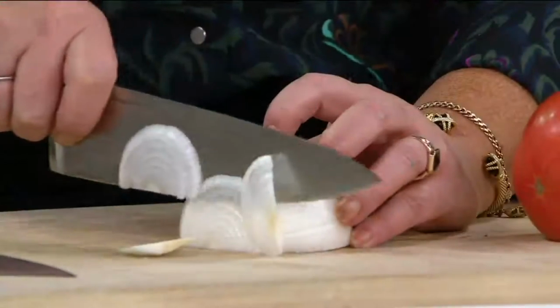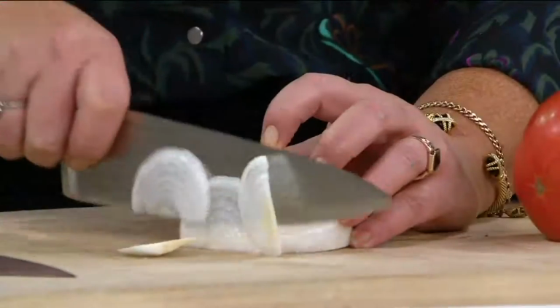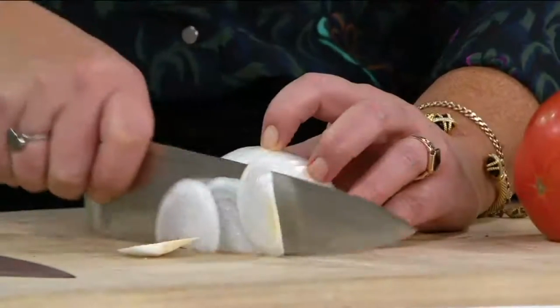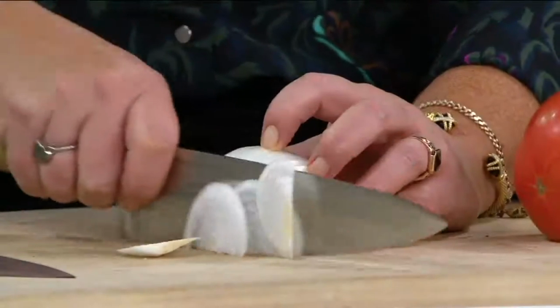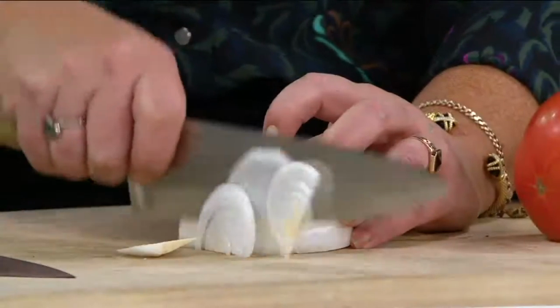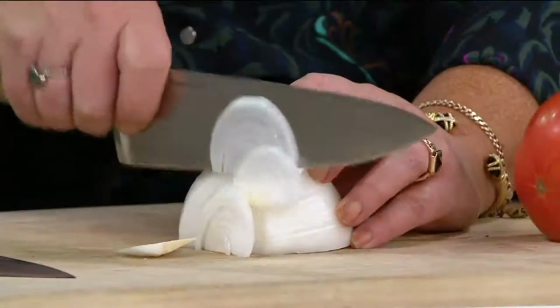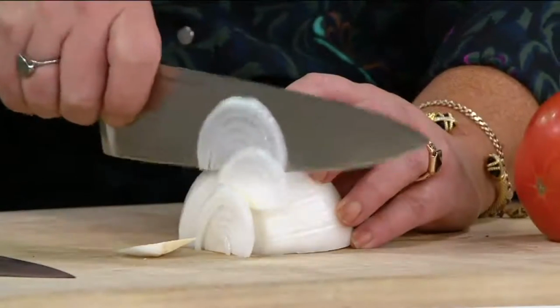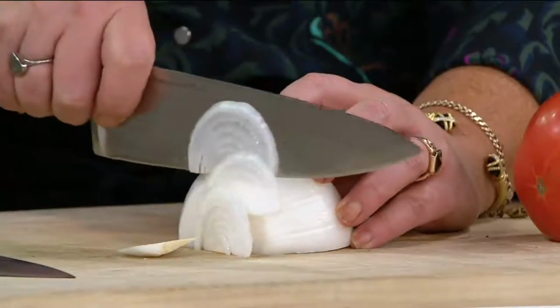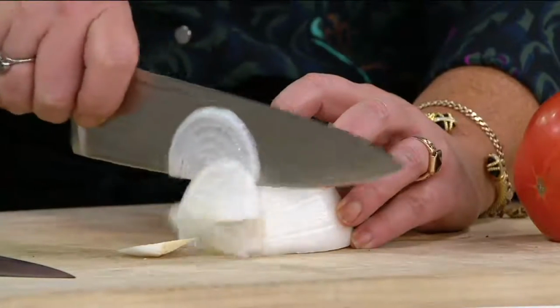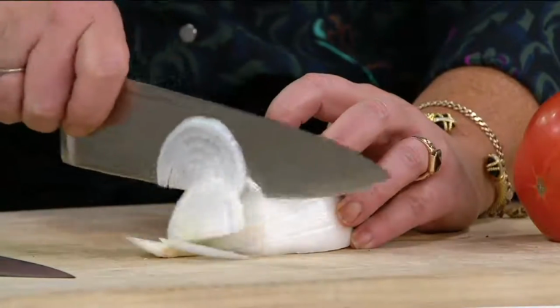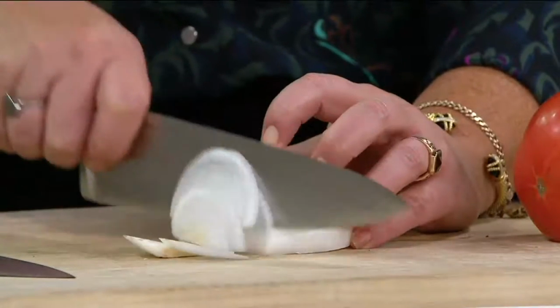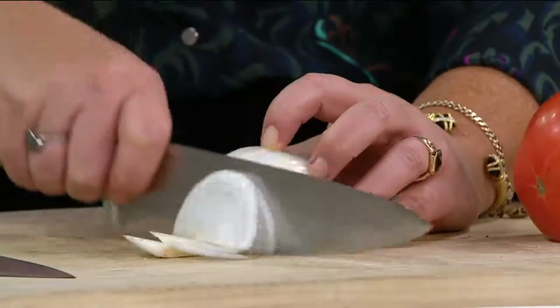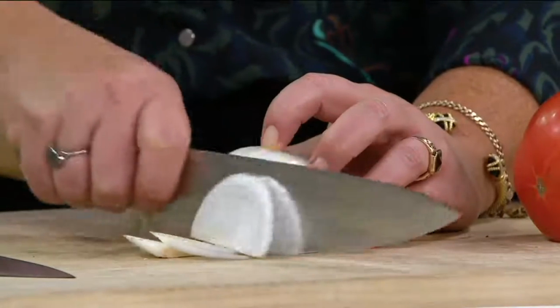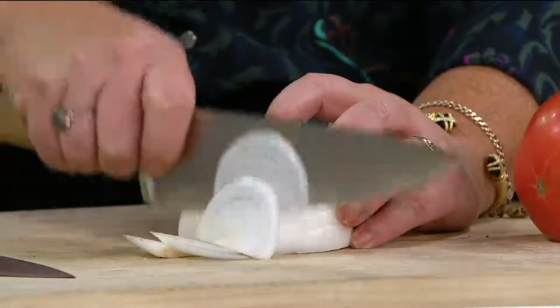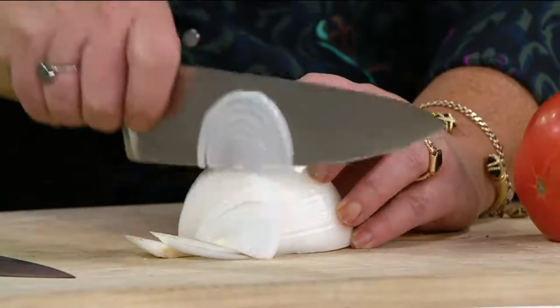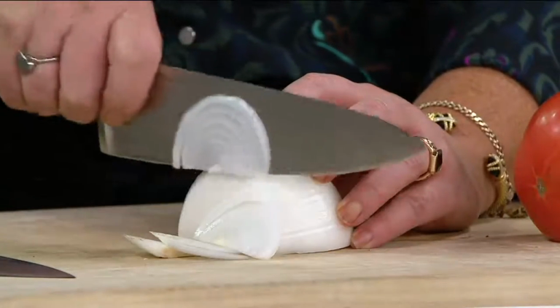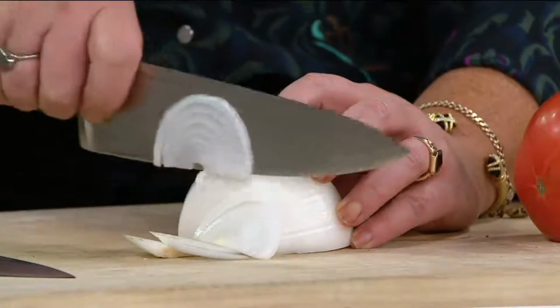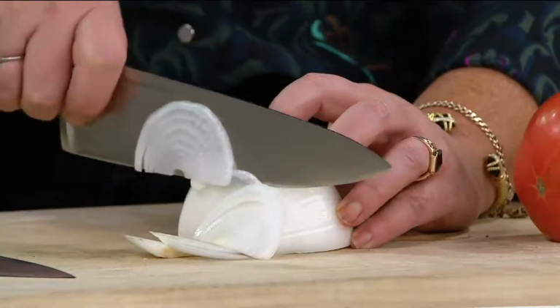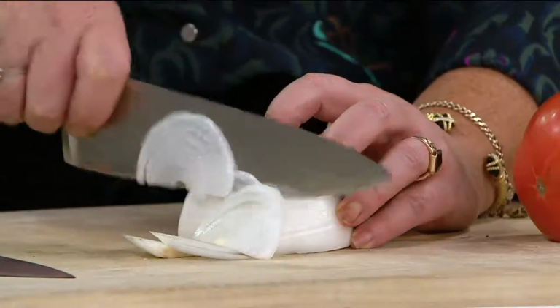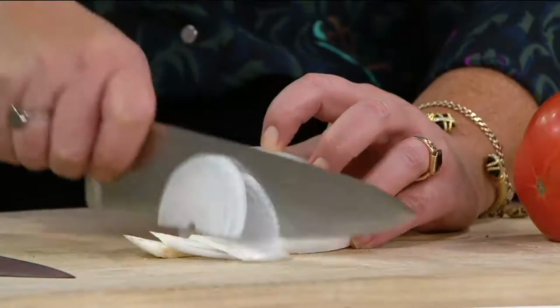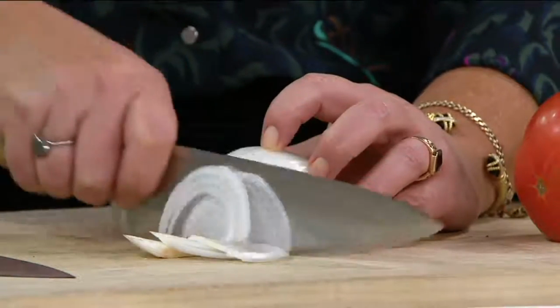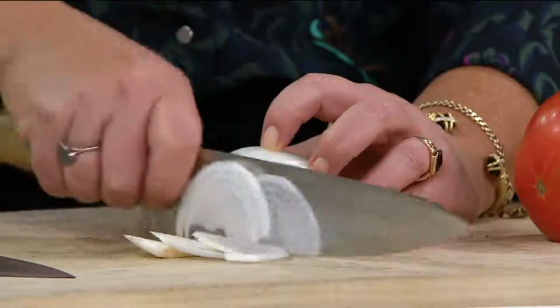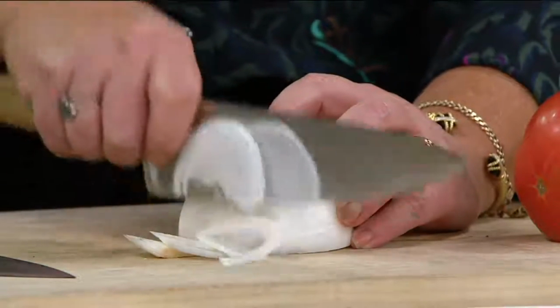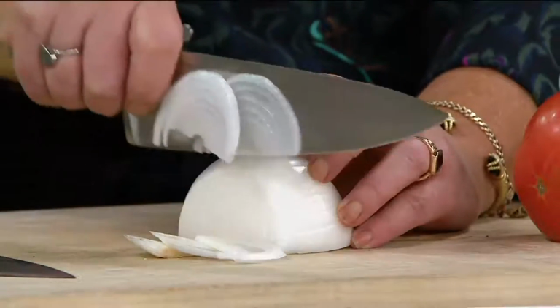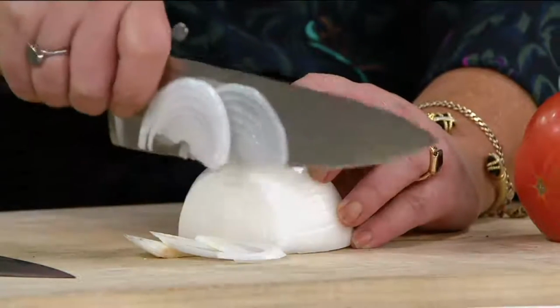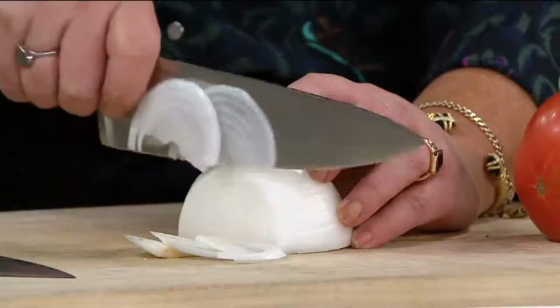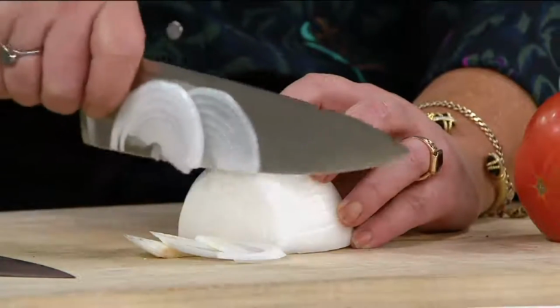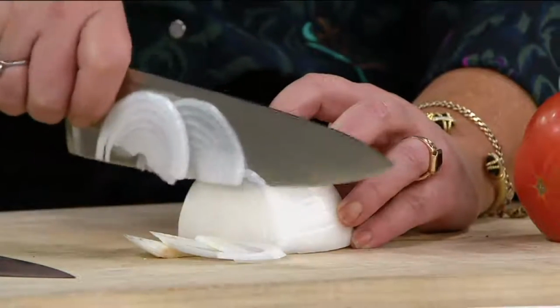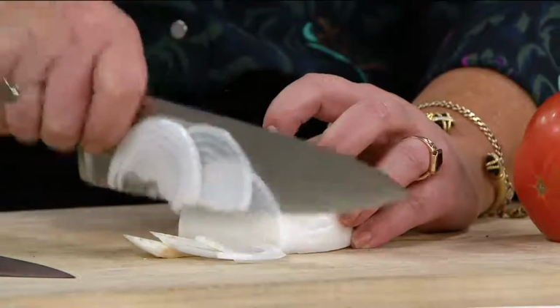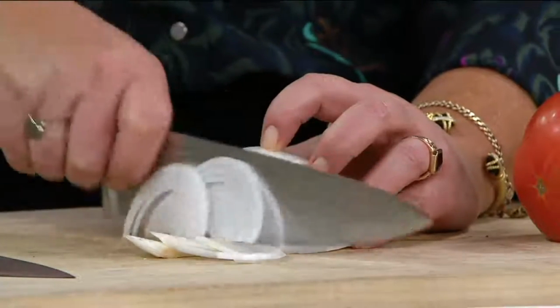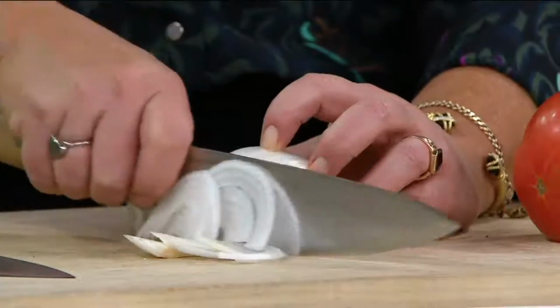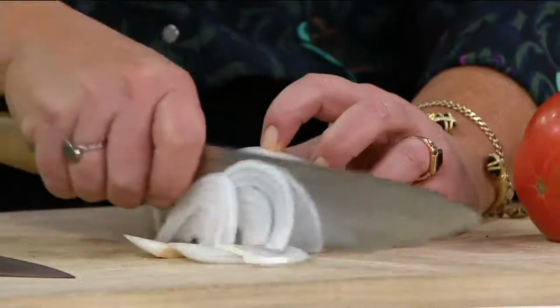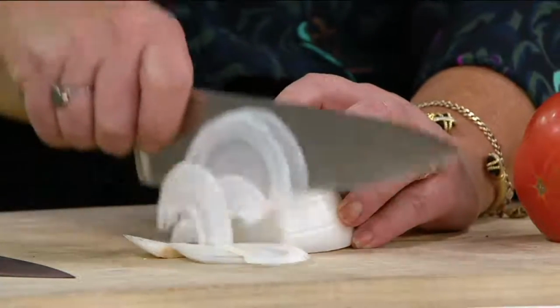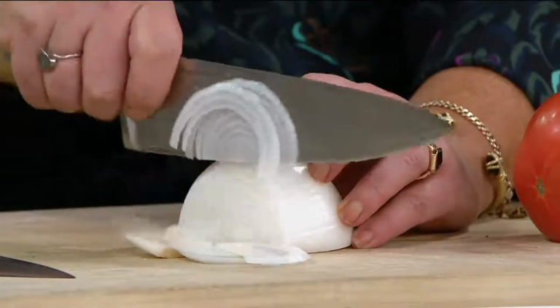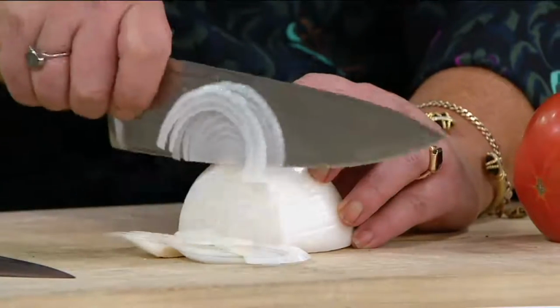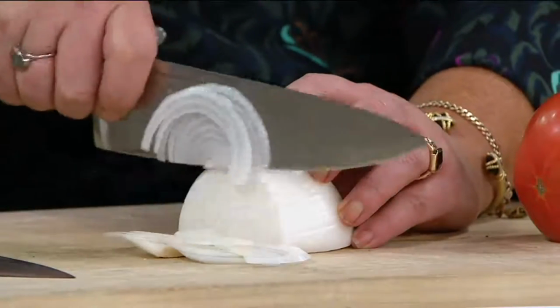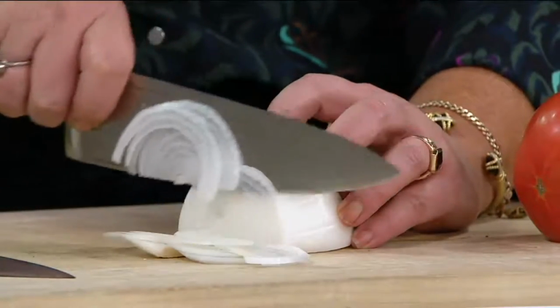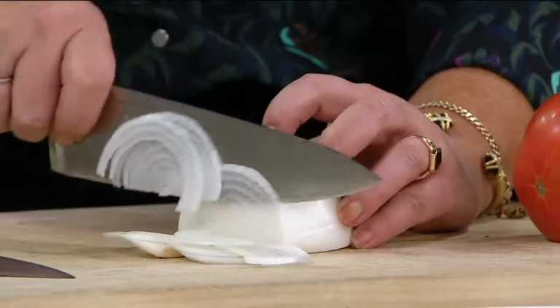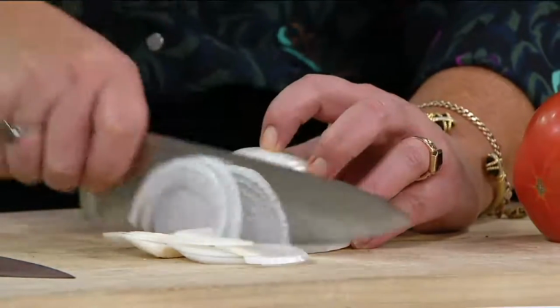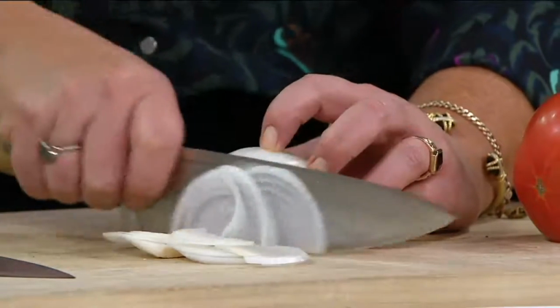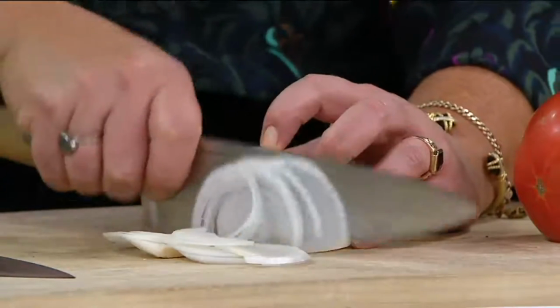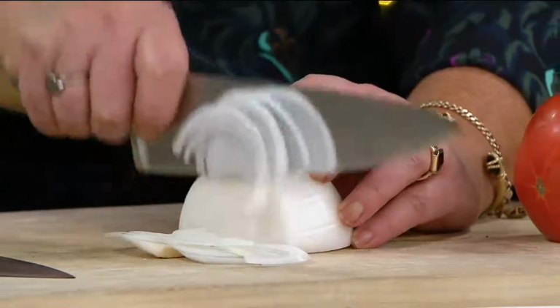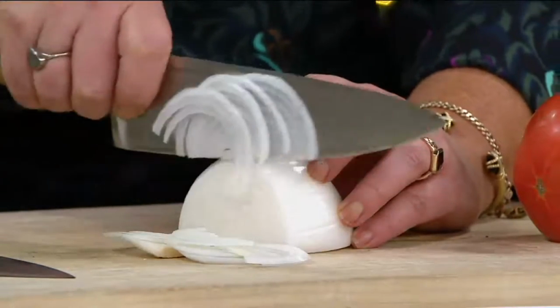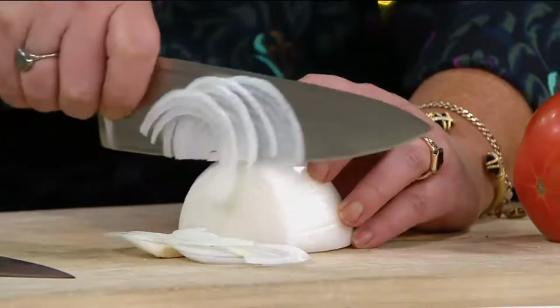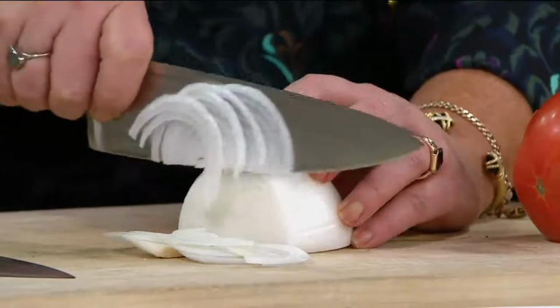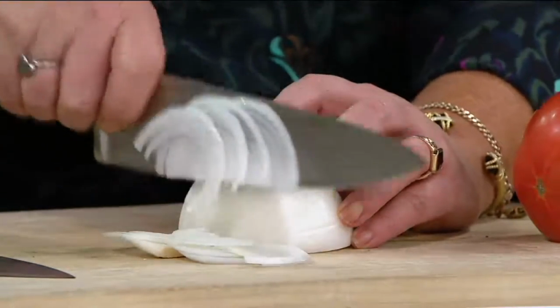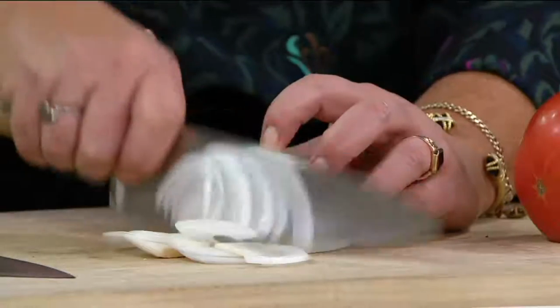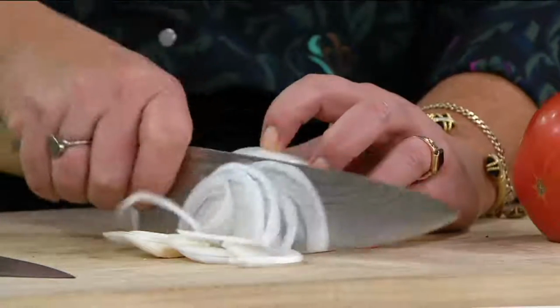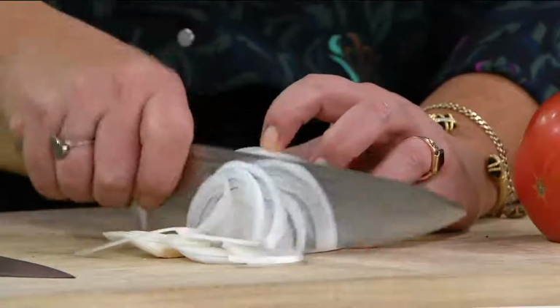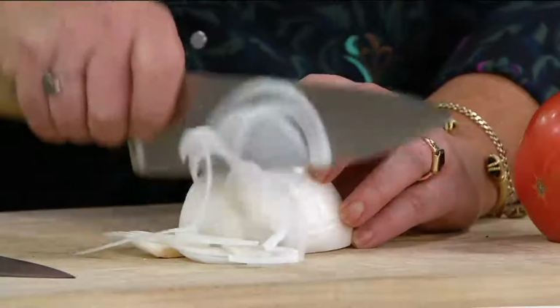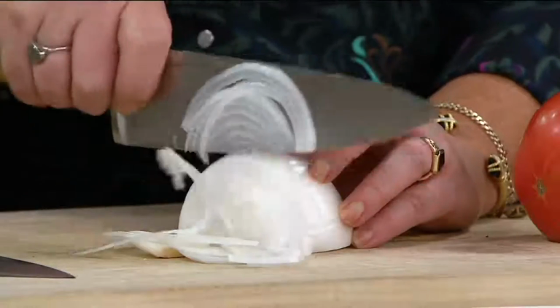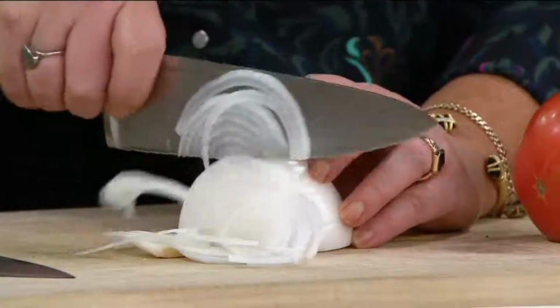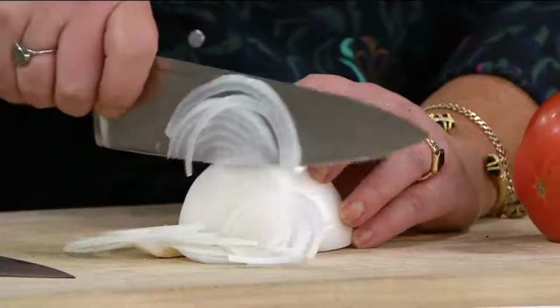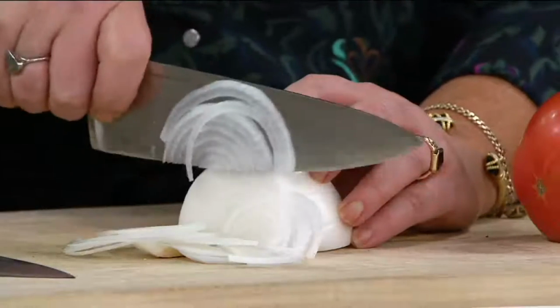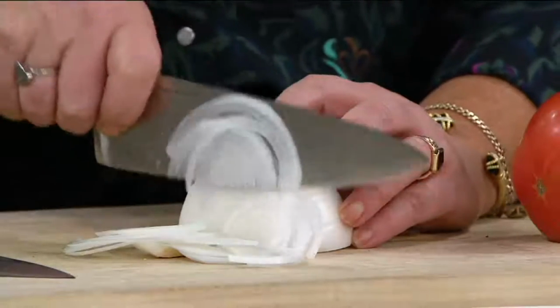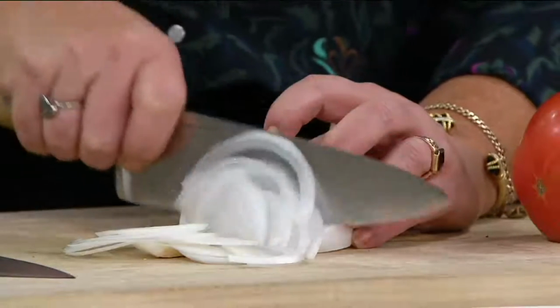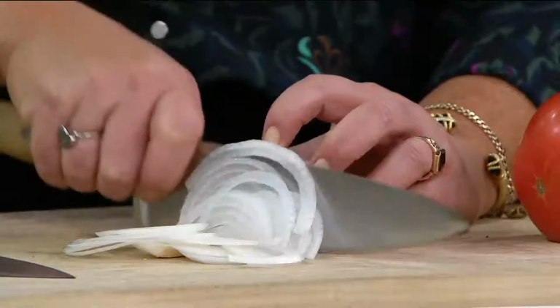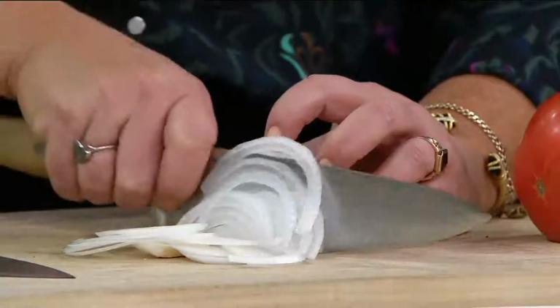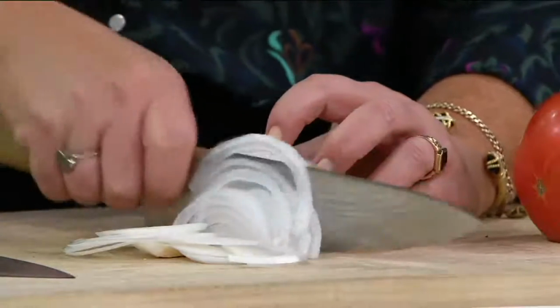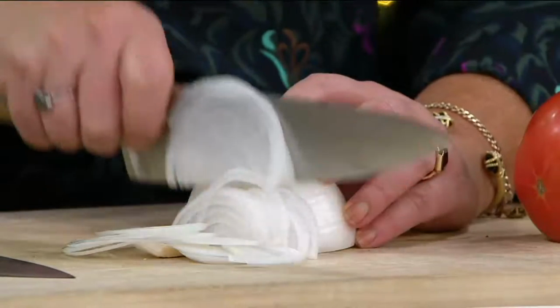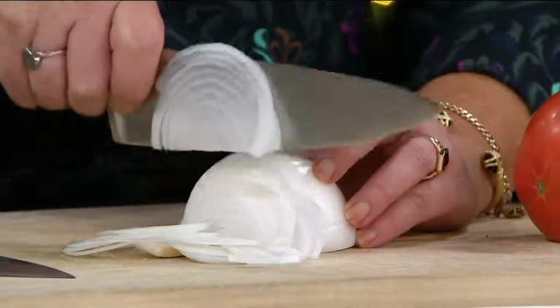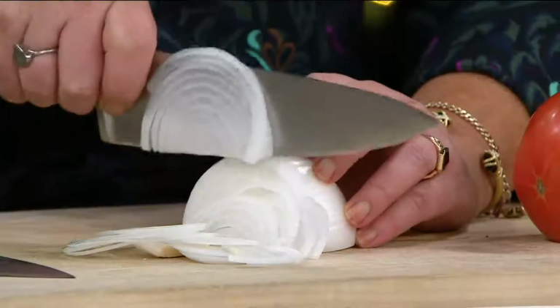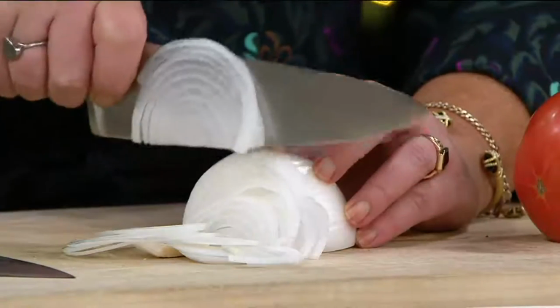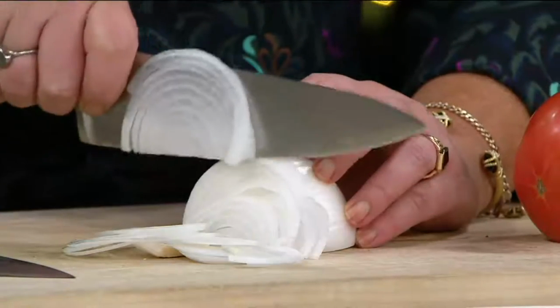And it slices as thin as a mandolin — it's just beautiful. Look at those skinny little slices of onion. It's so beautiful.